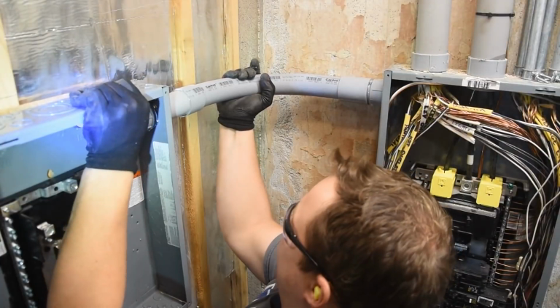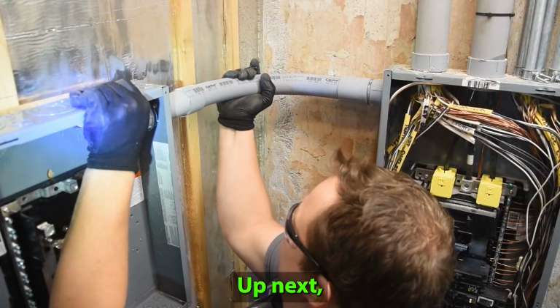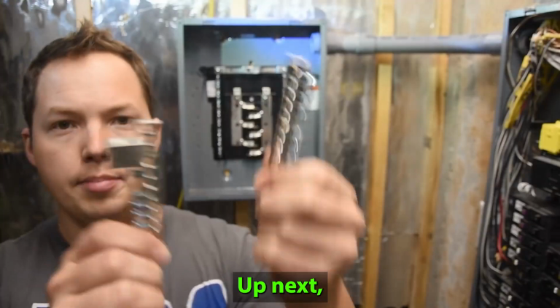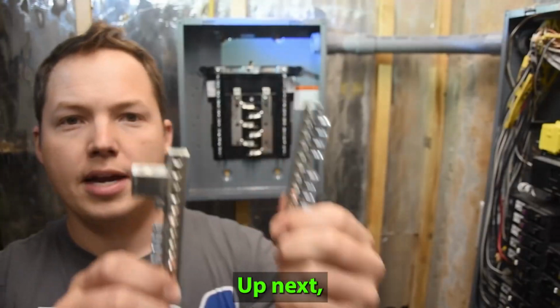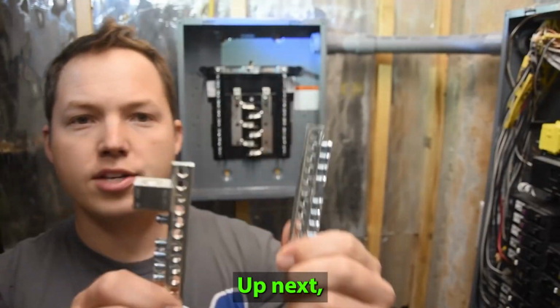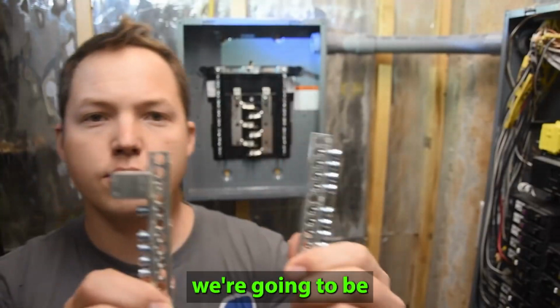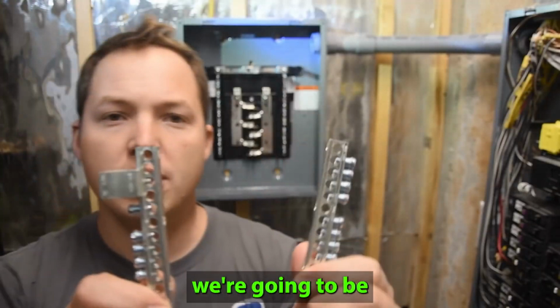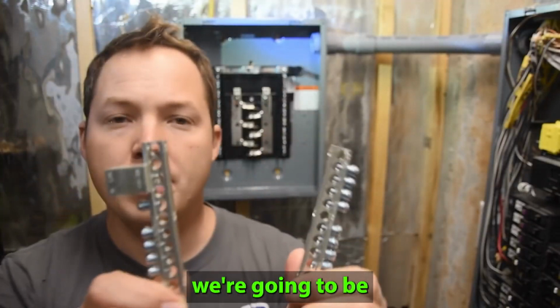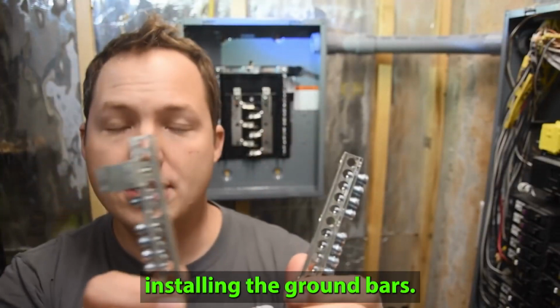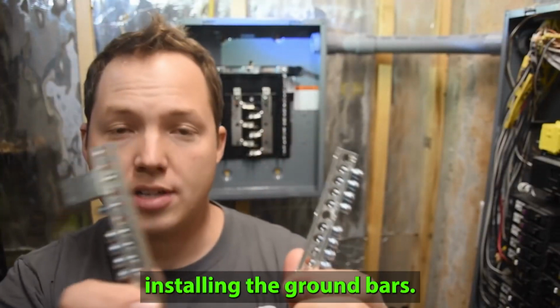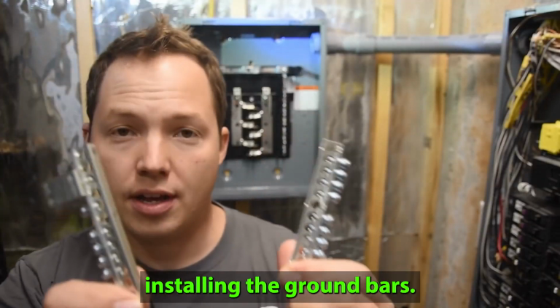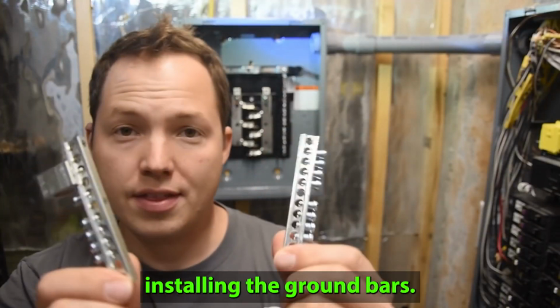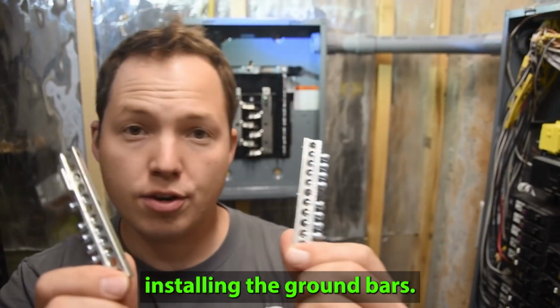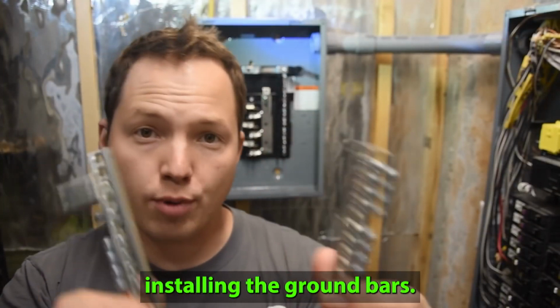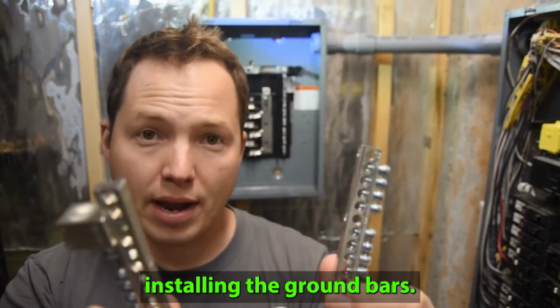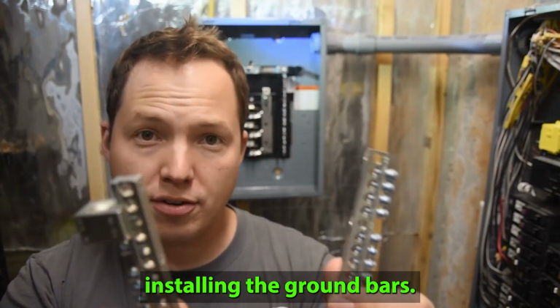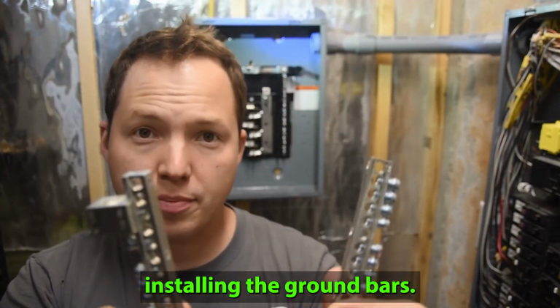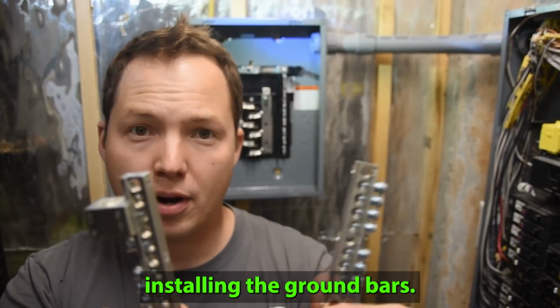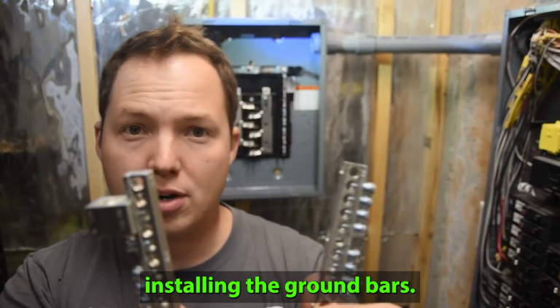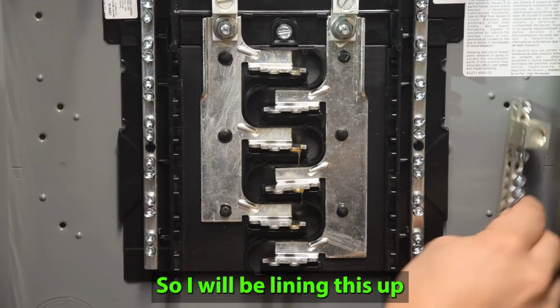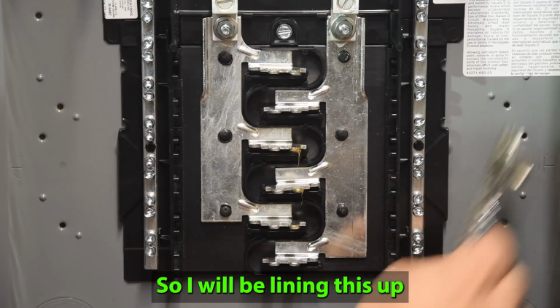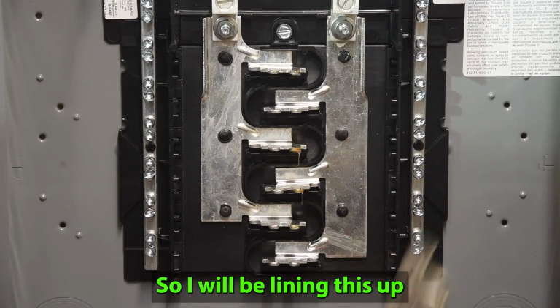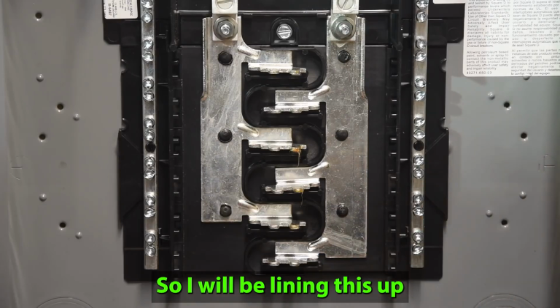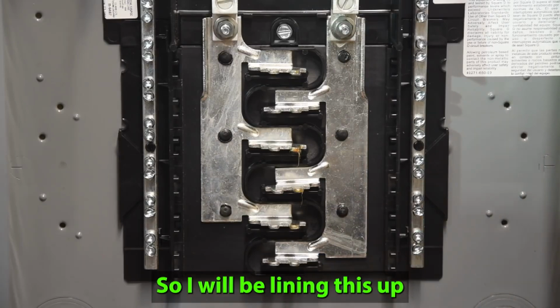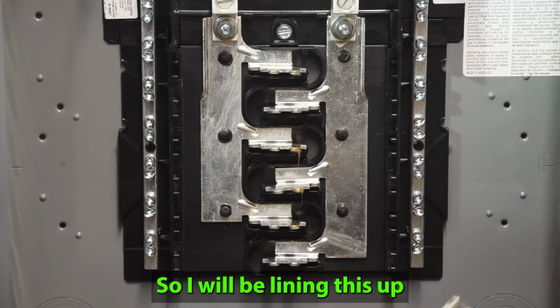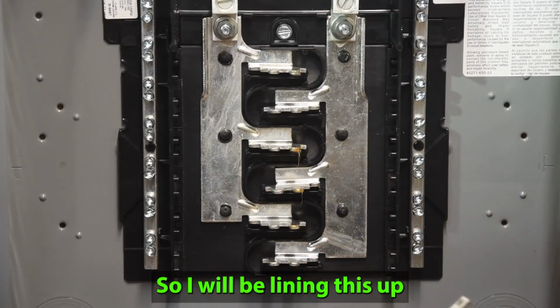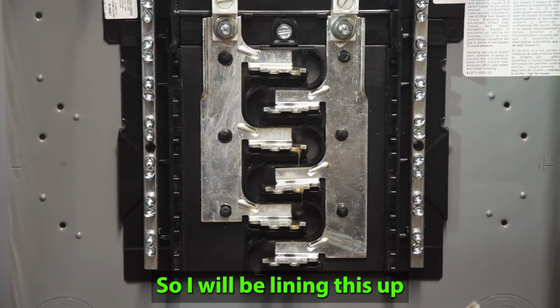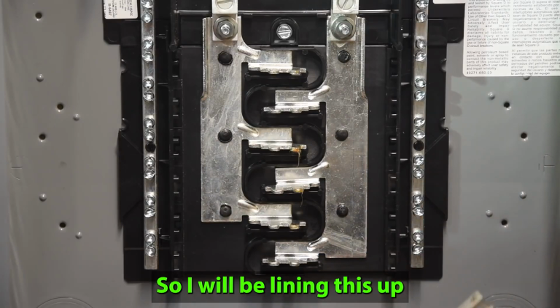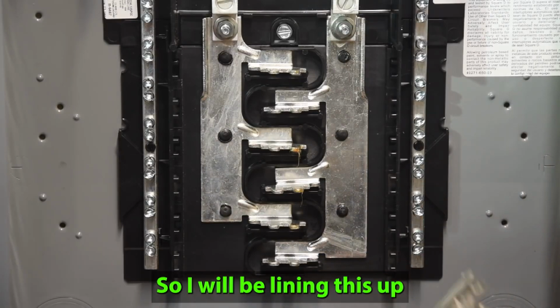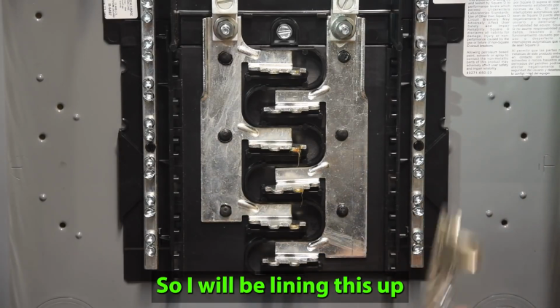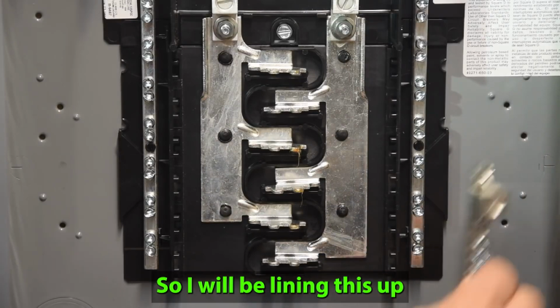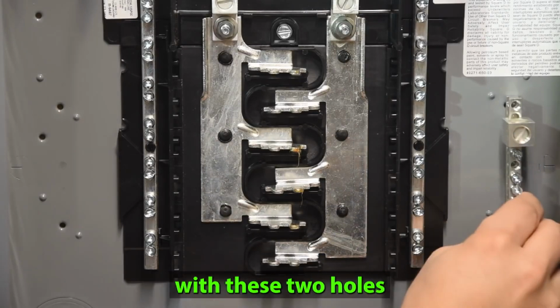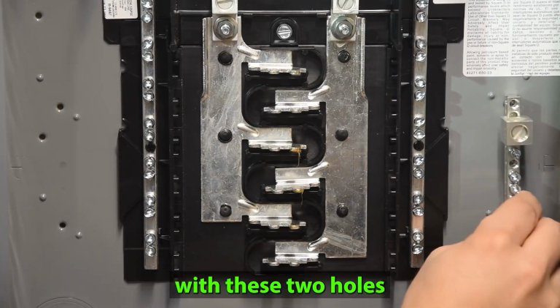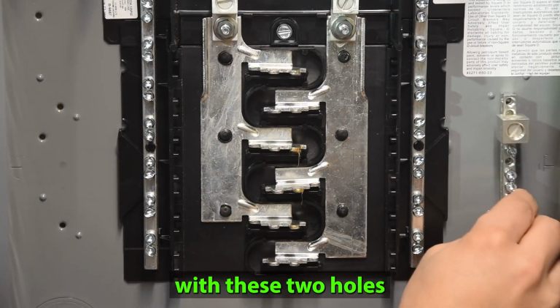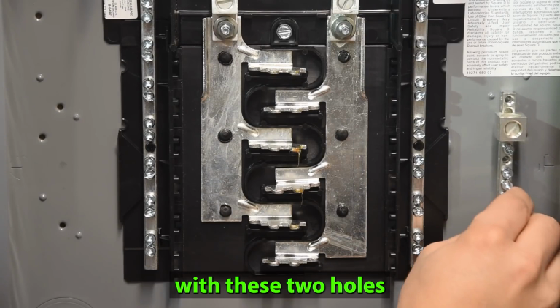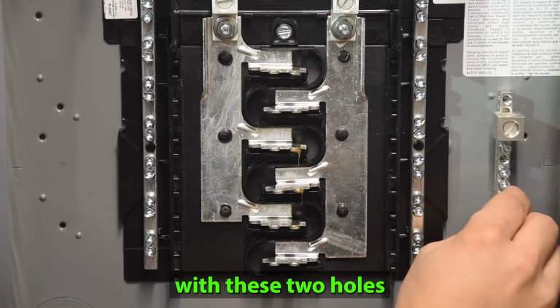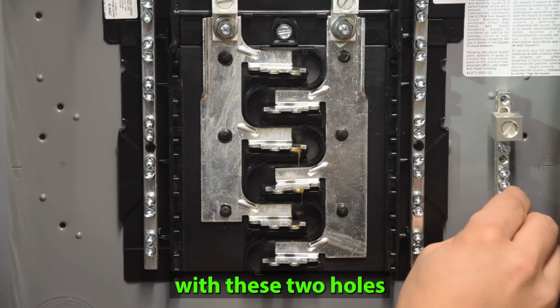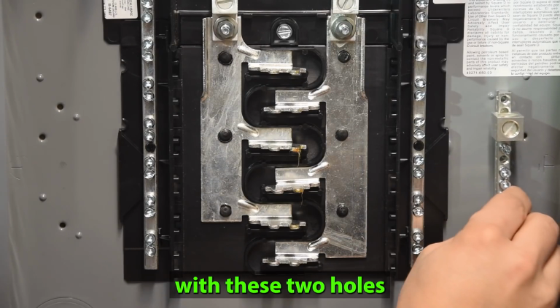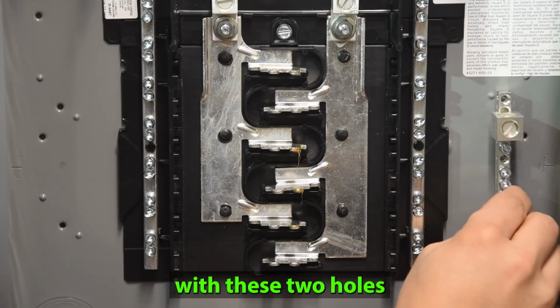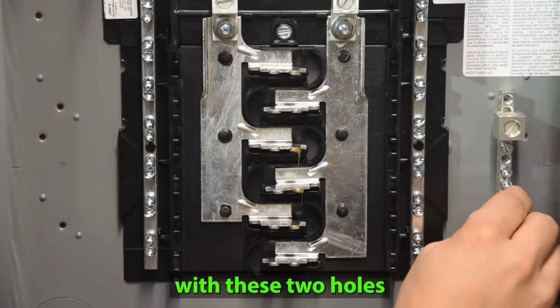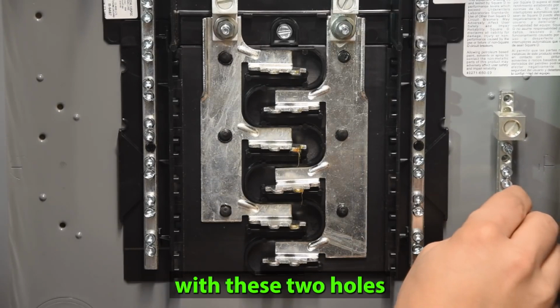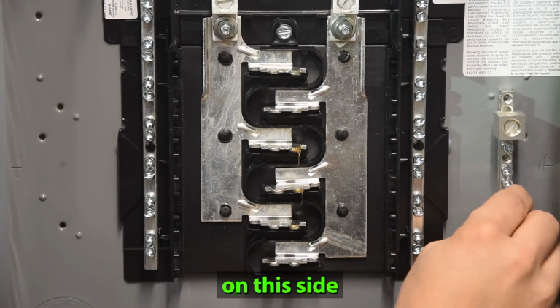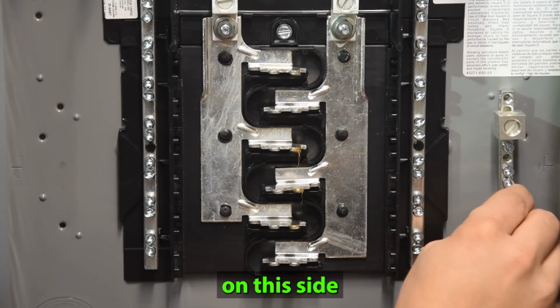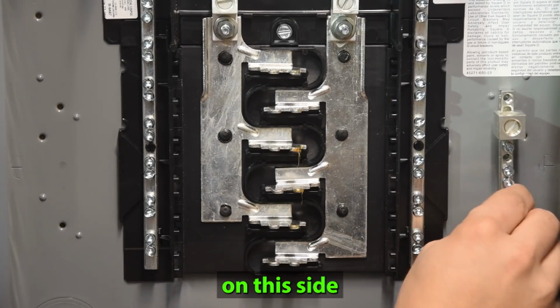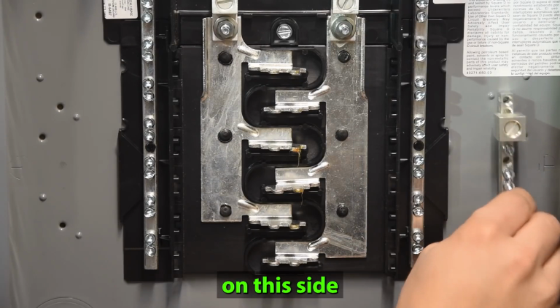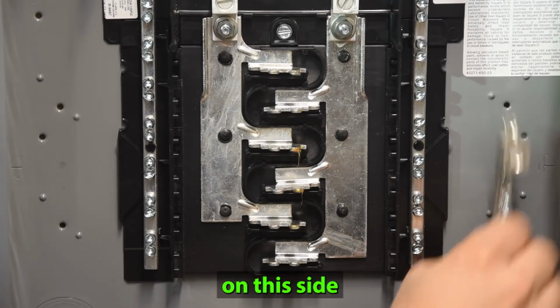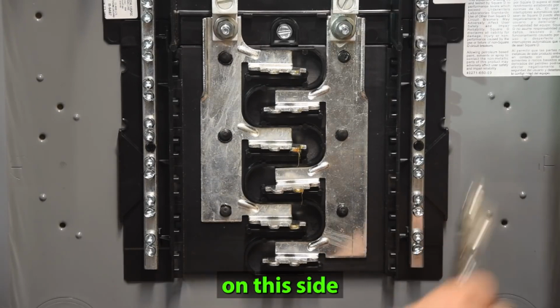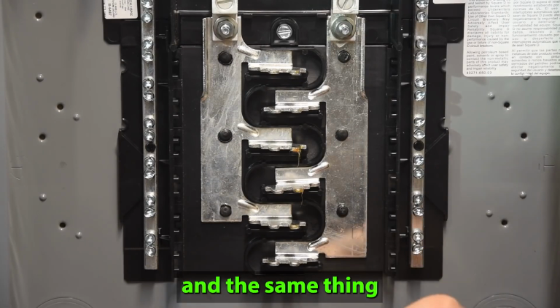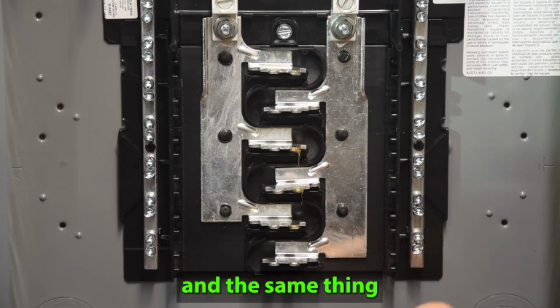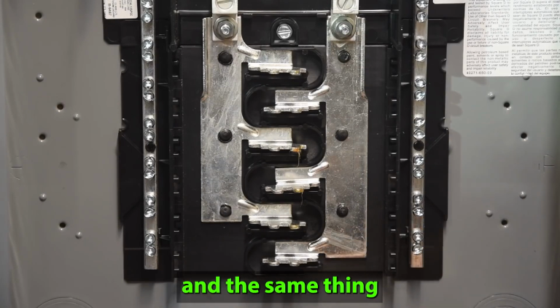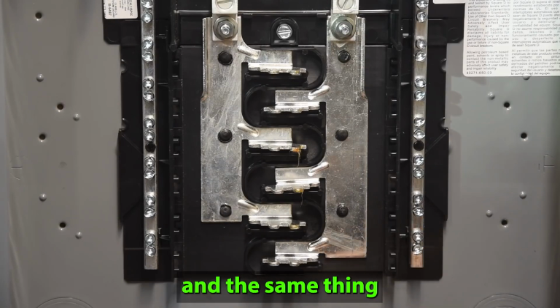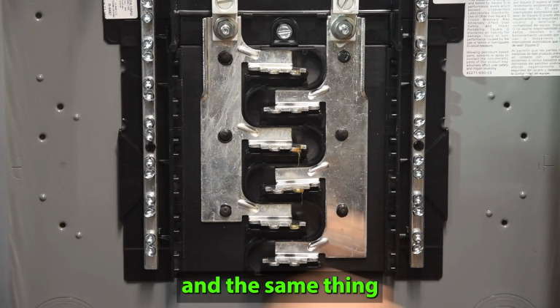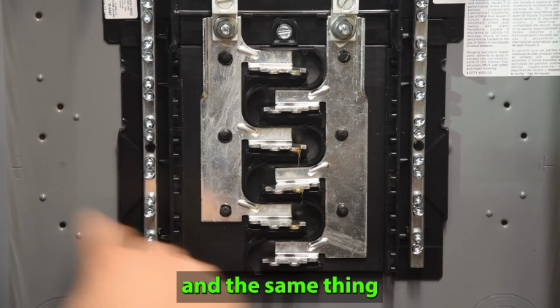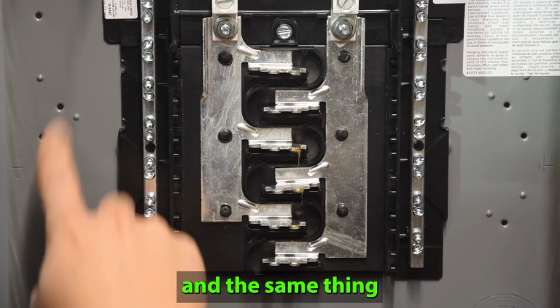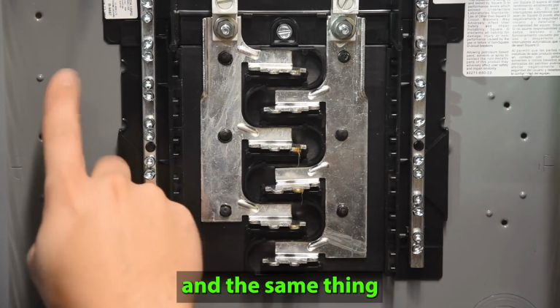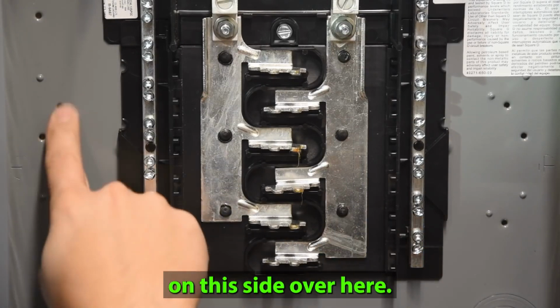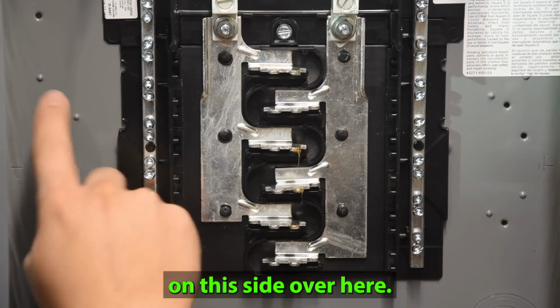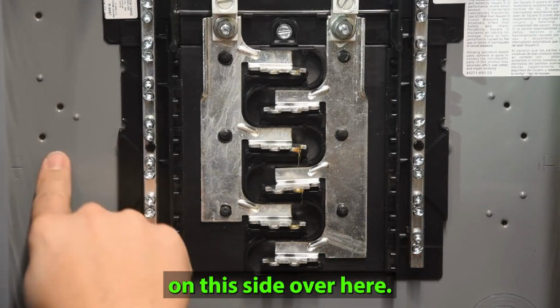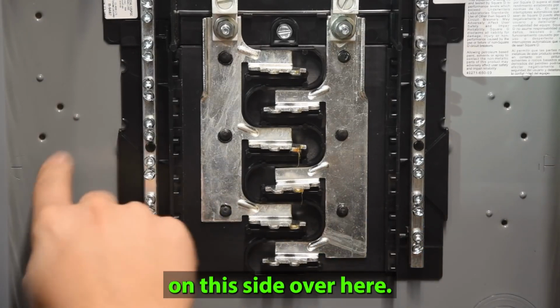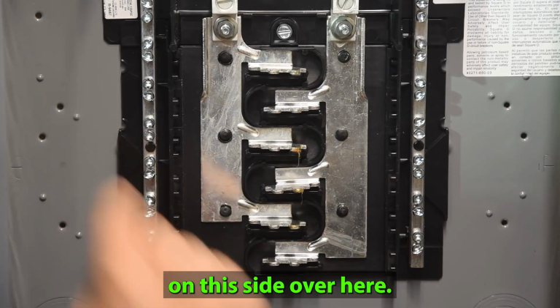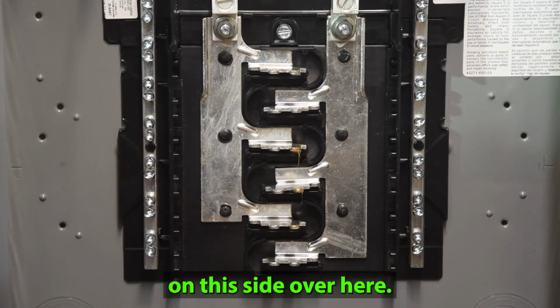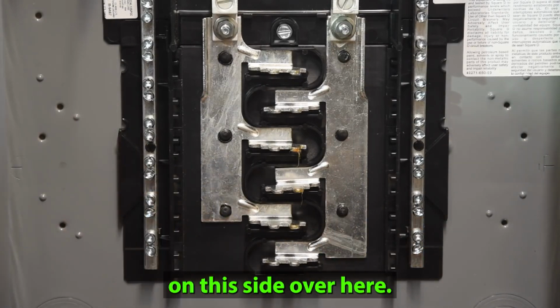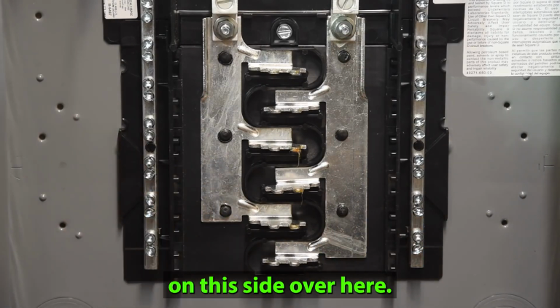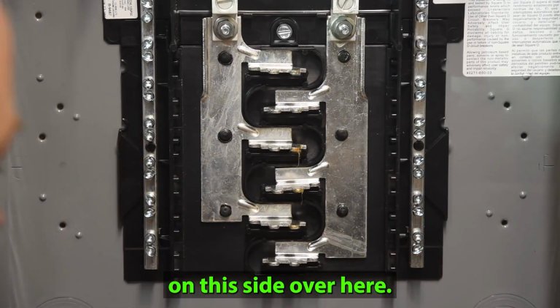Up next we're going to be installing the ground bars. I will be lining this up with these two holes on this side, and then the same thing on this side over here.